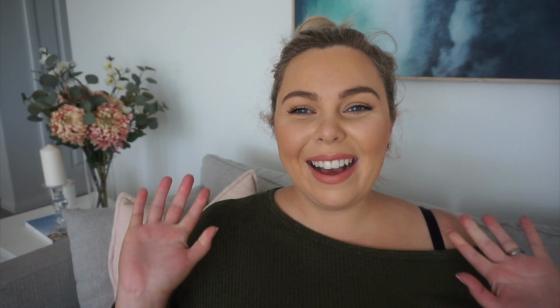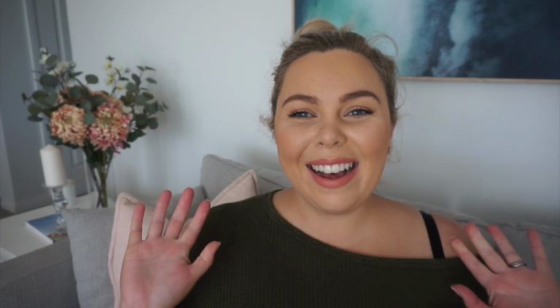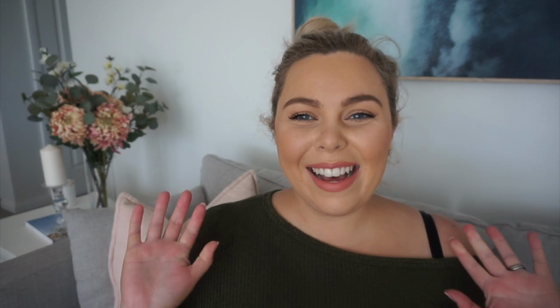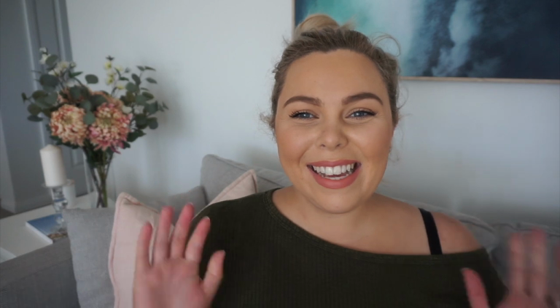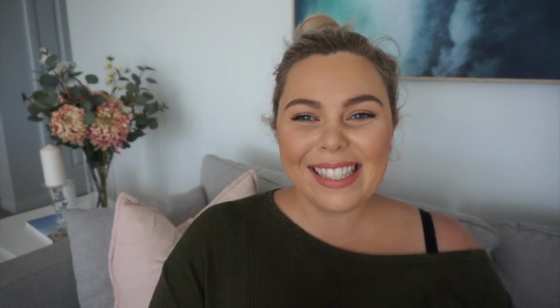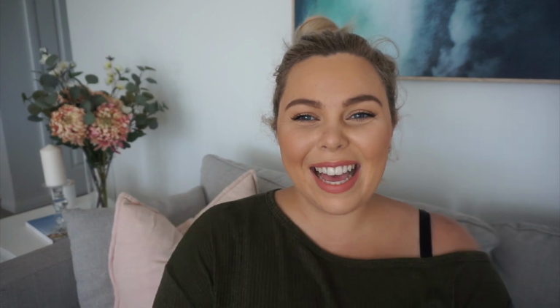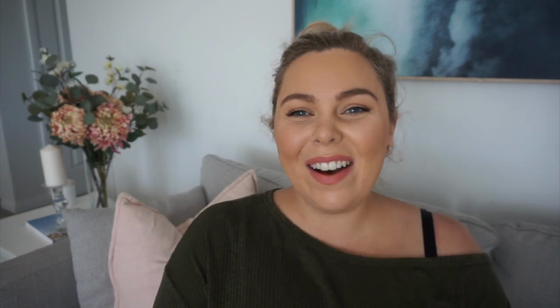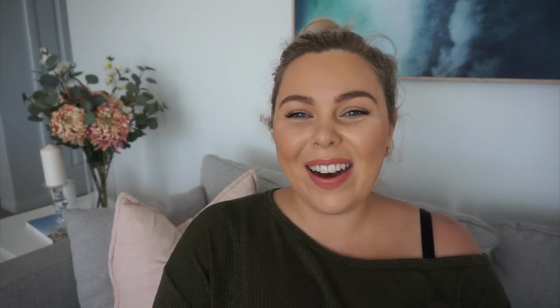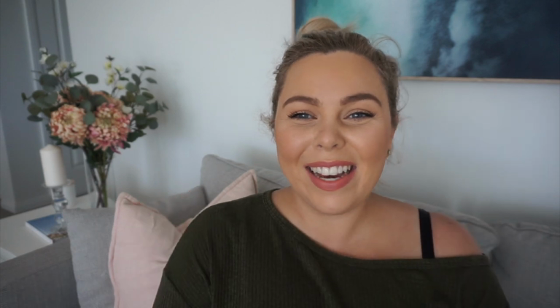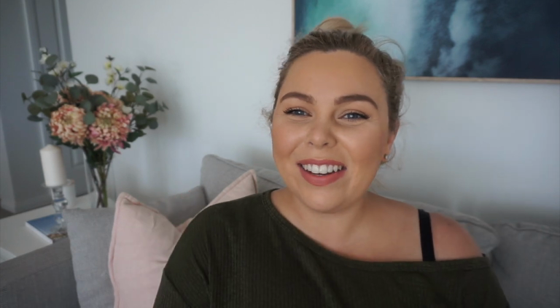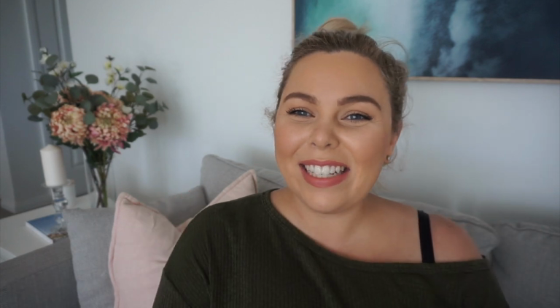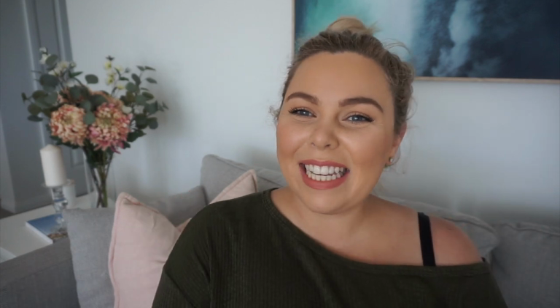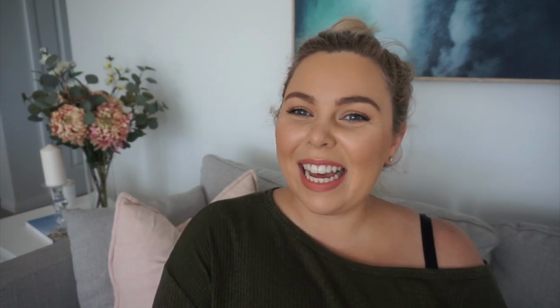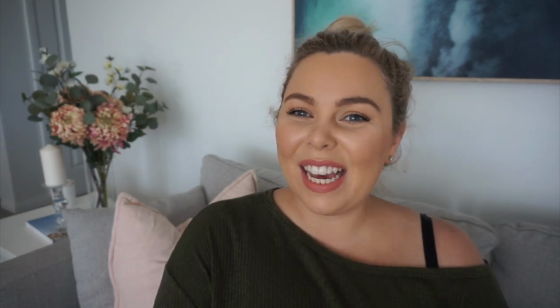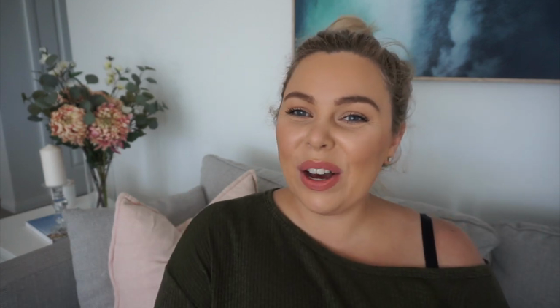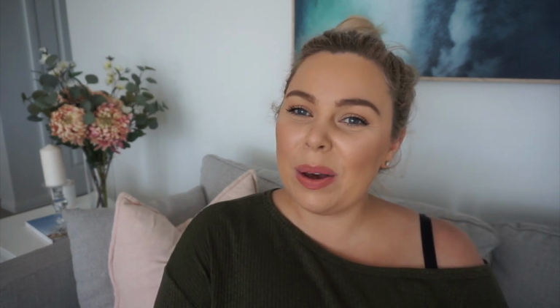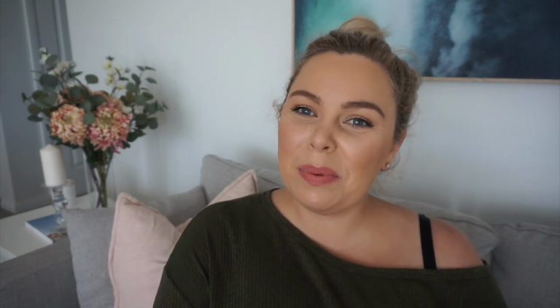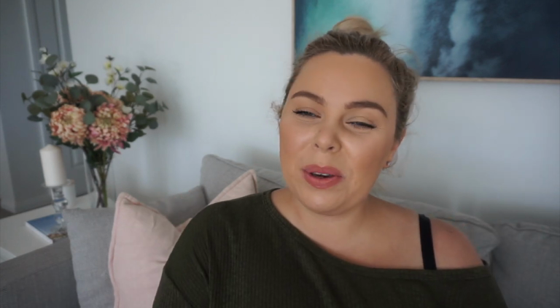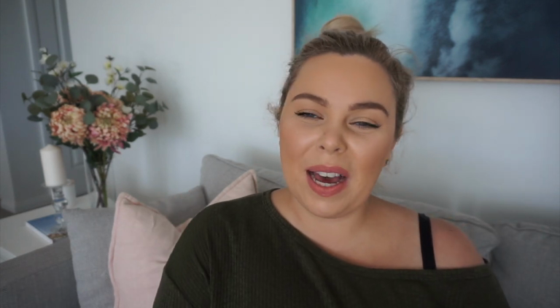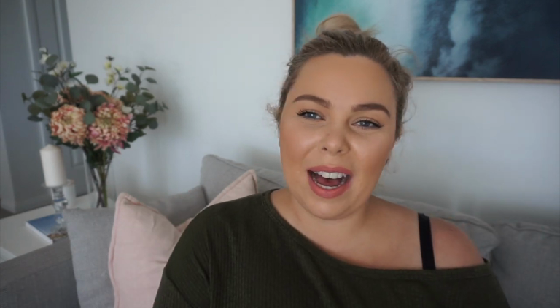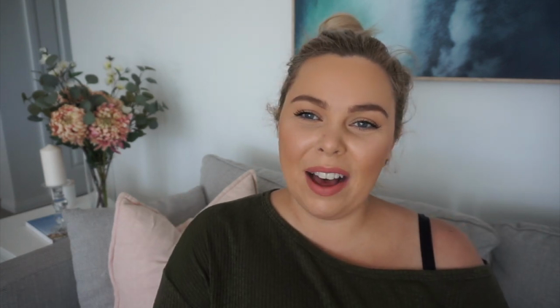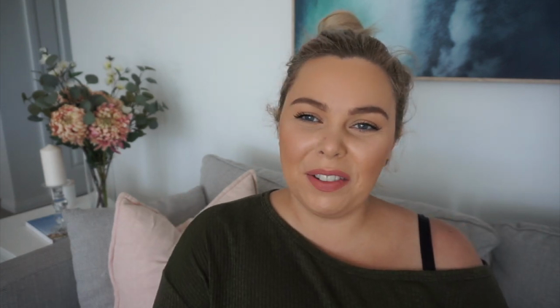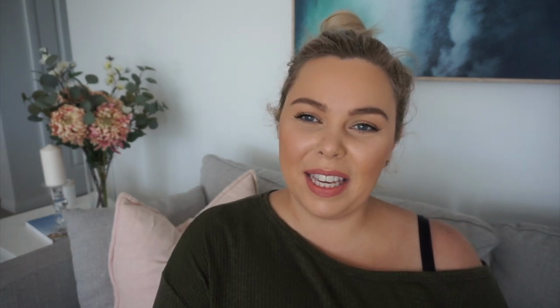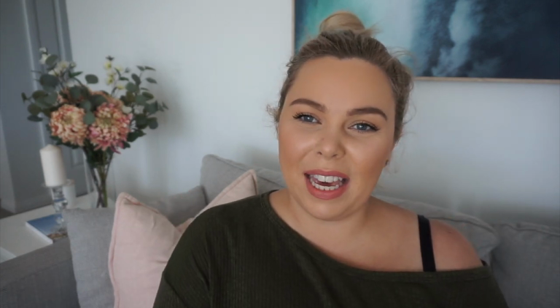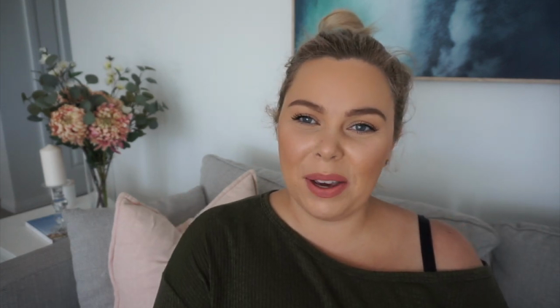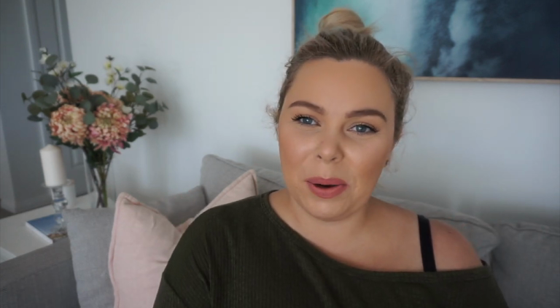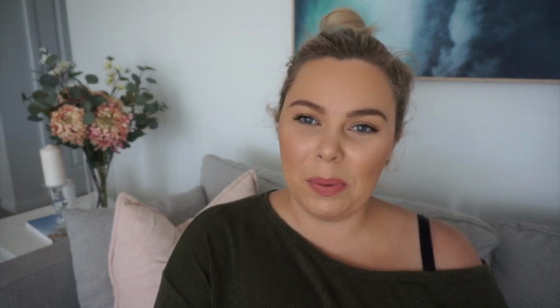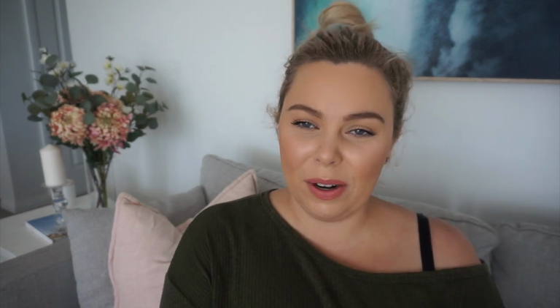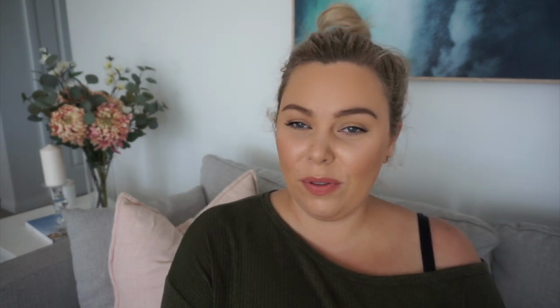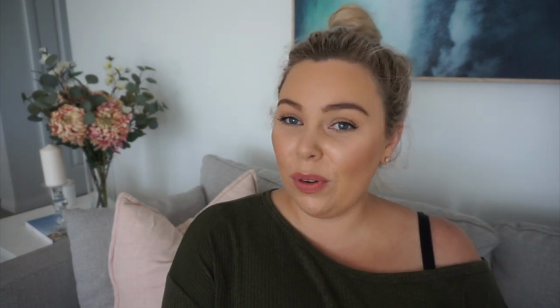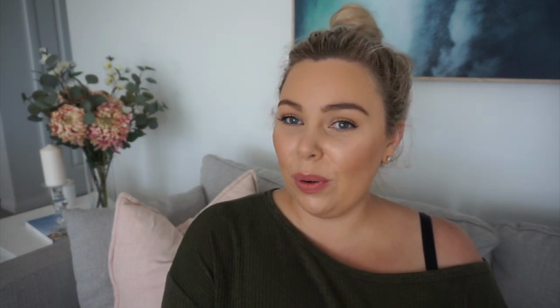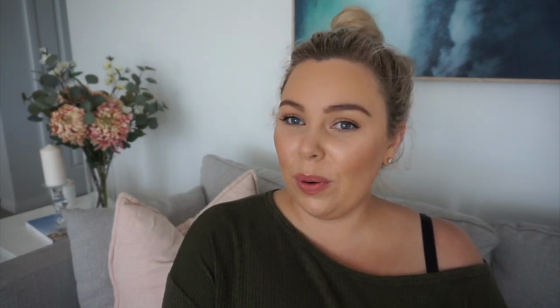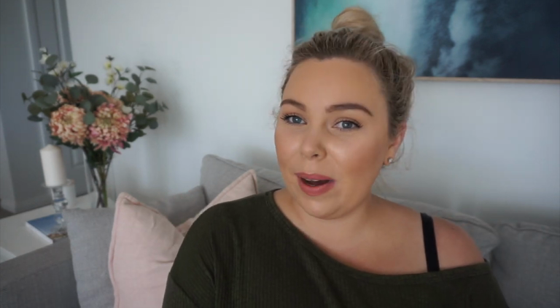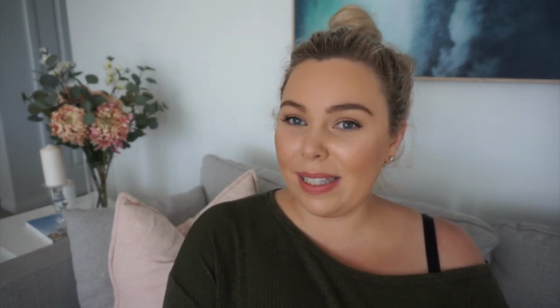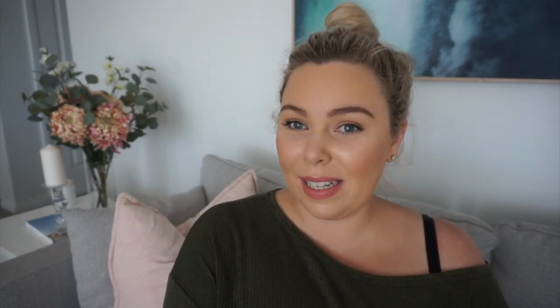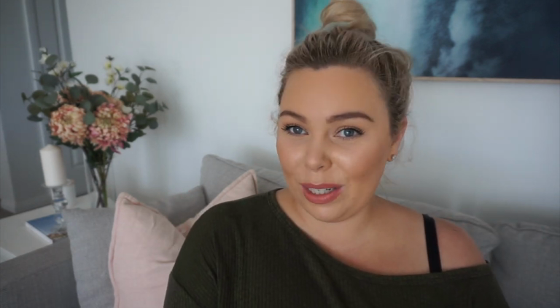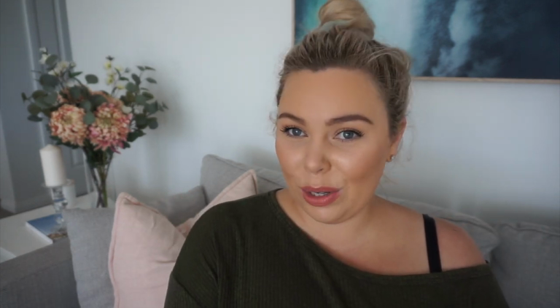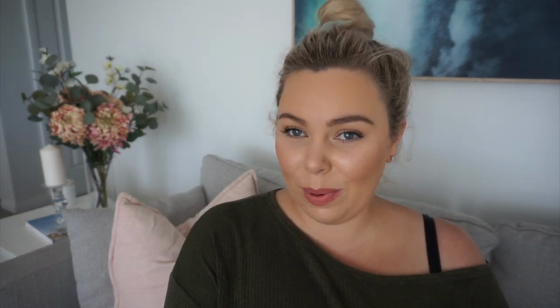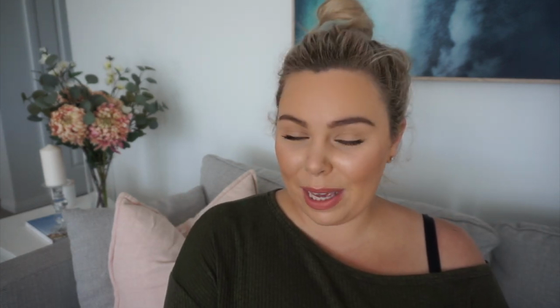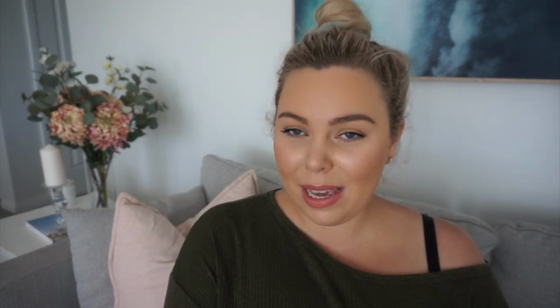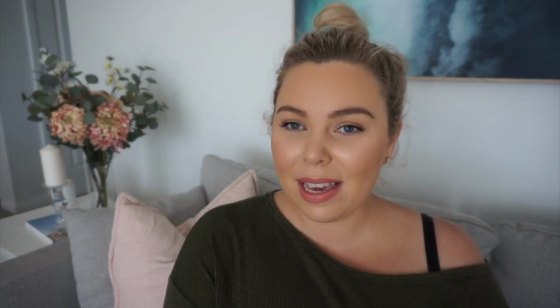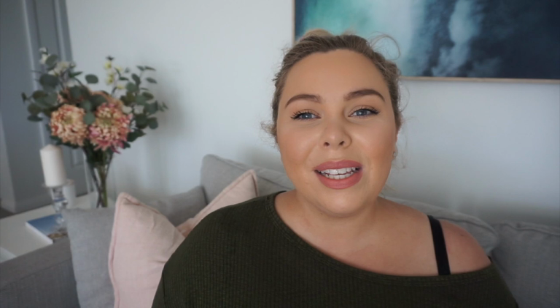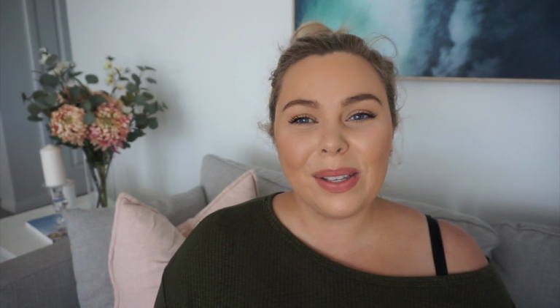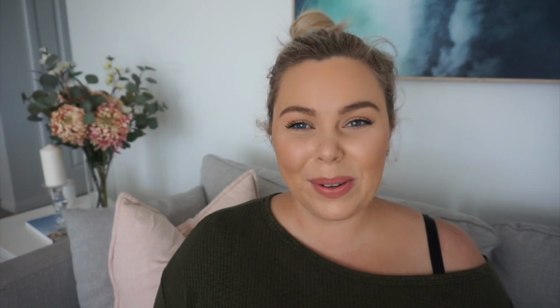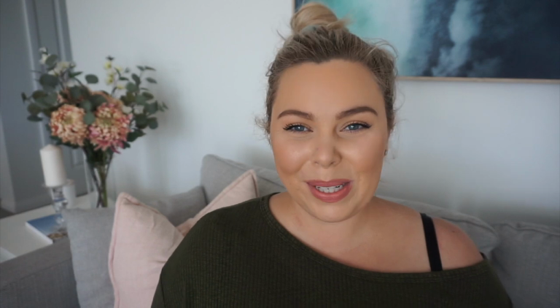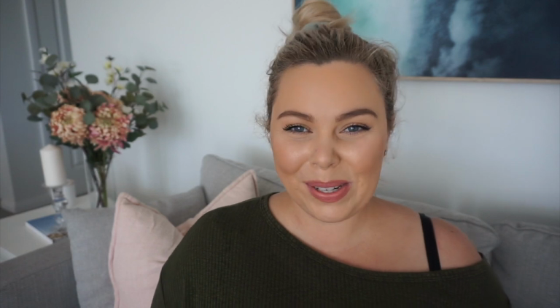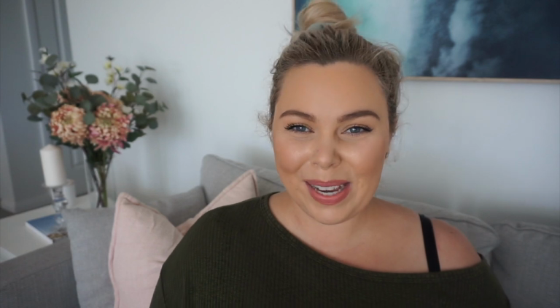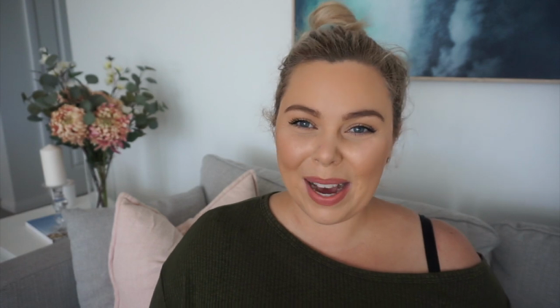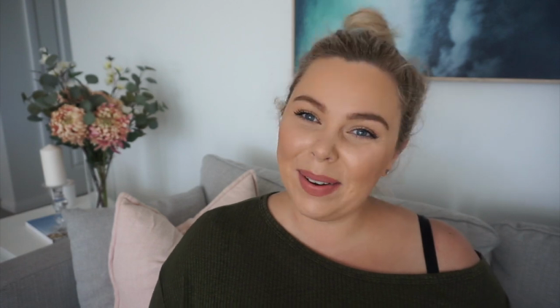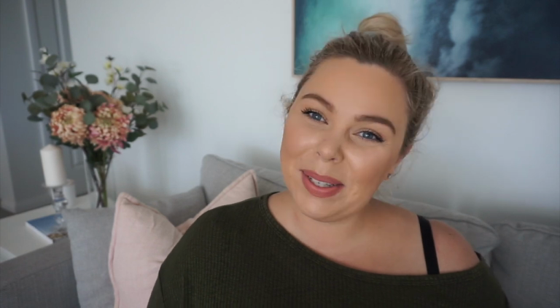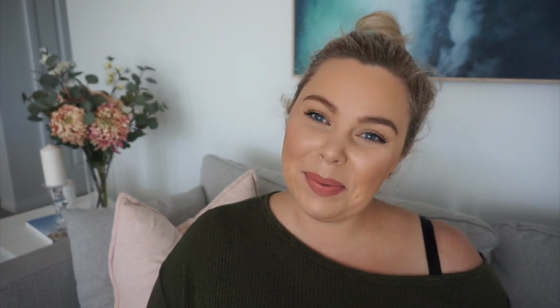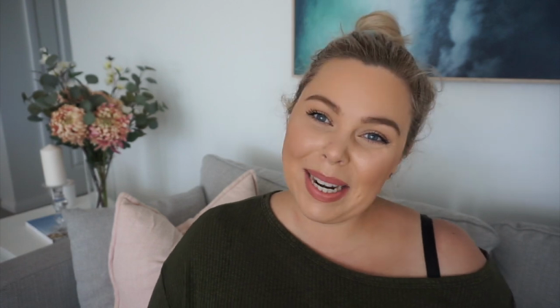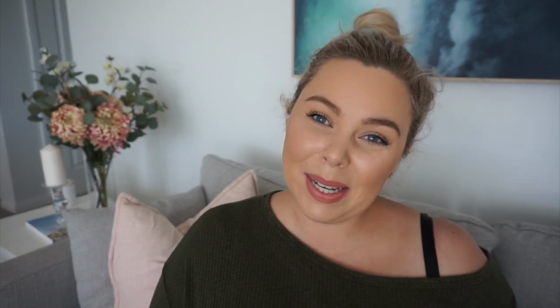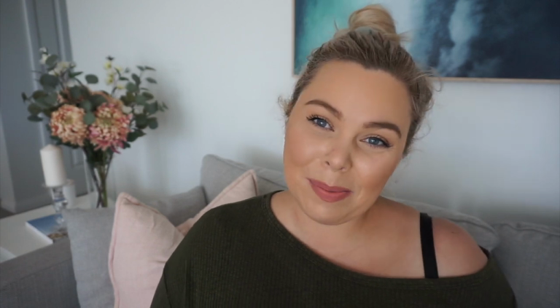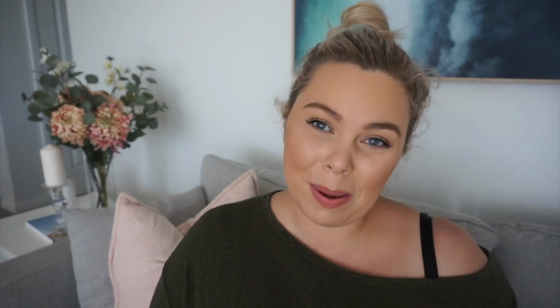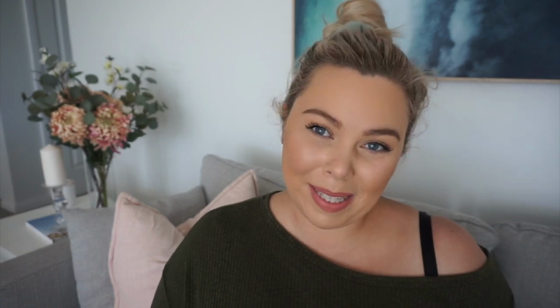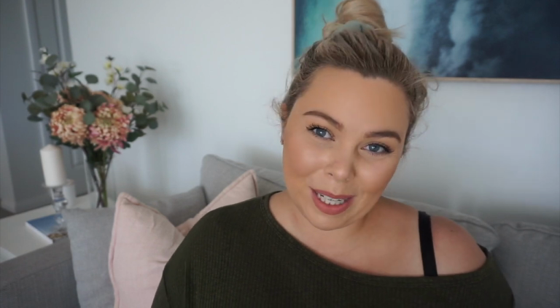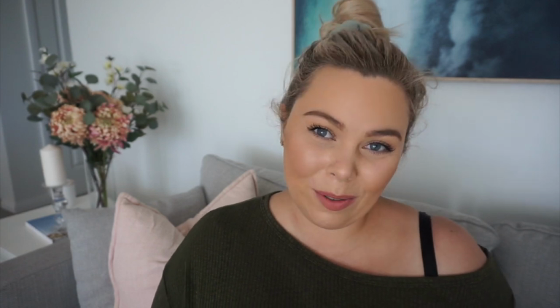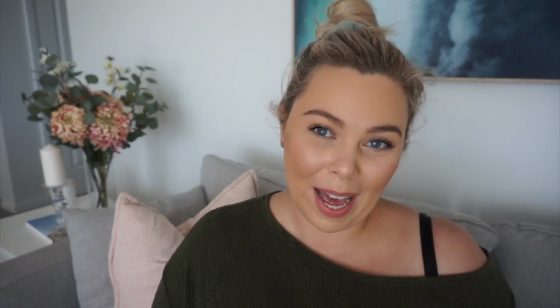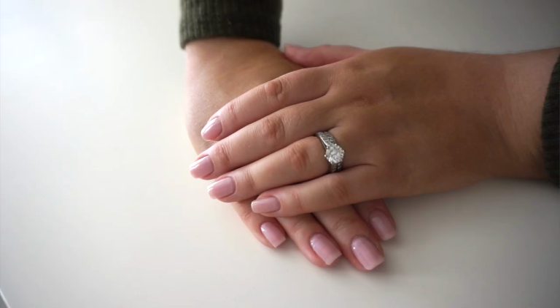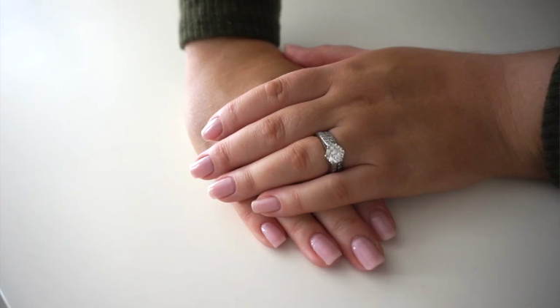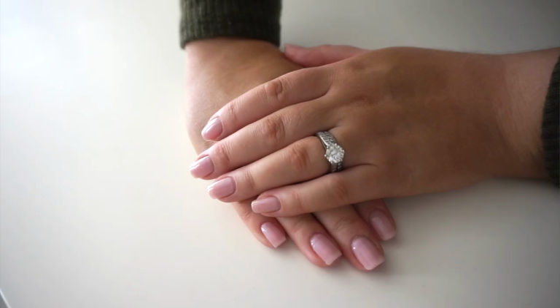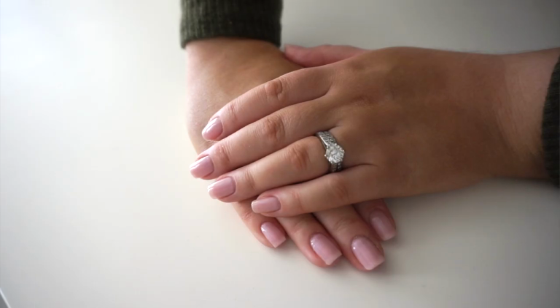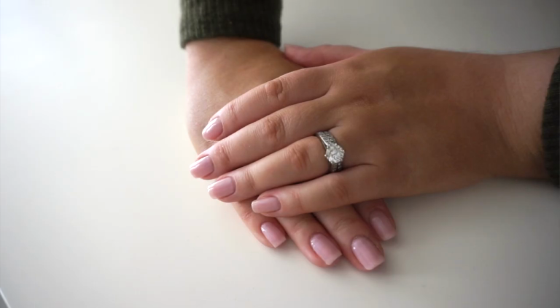Hi guys, how are you today? I hope you are having a wonderful start to your week. I'm going to show you how I do my nails by myself at home.